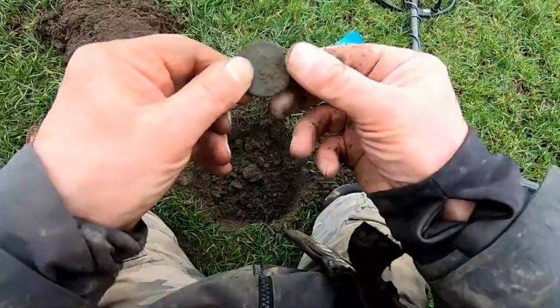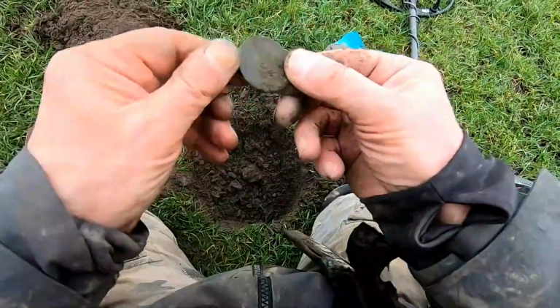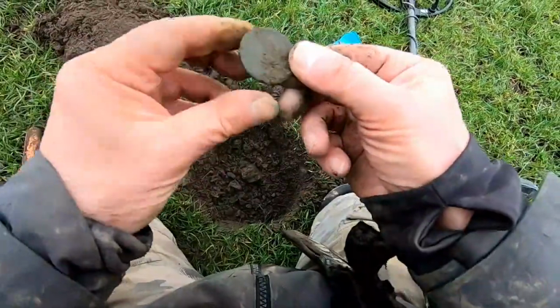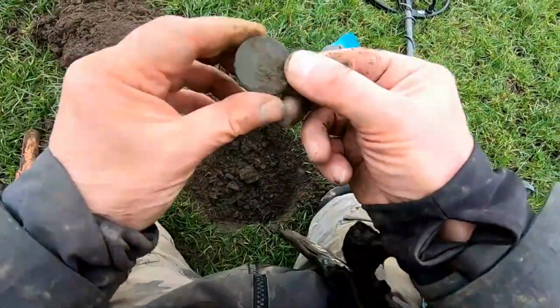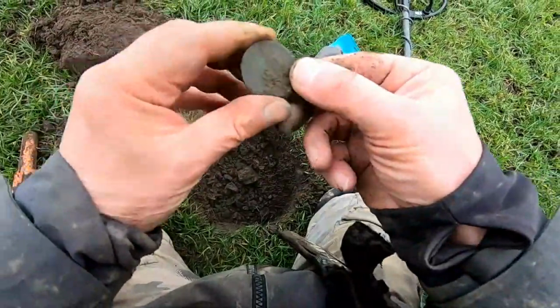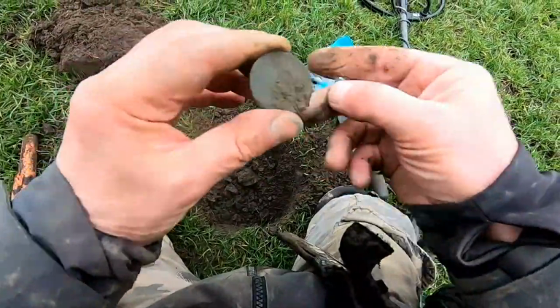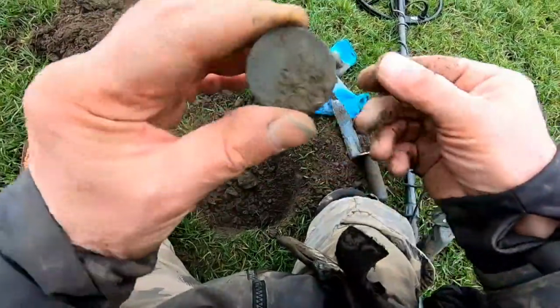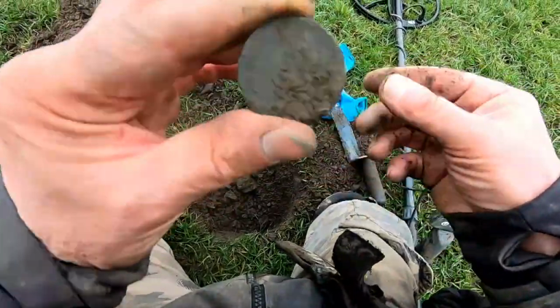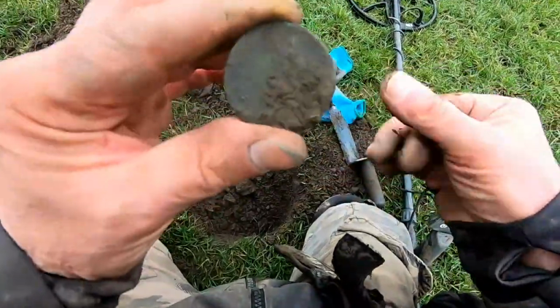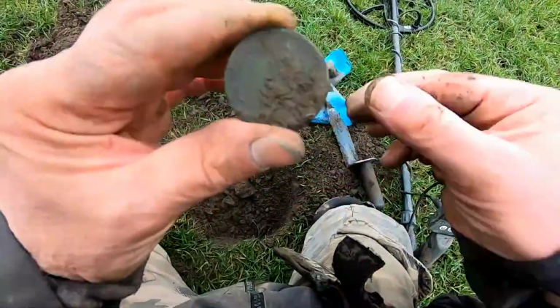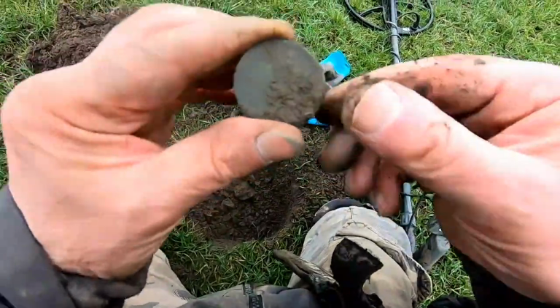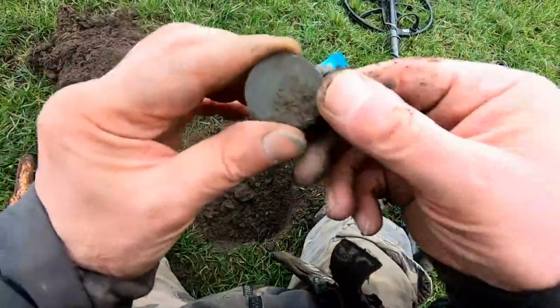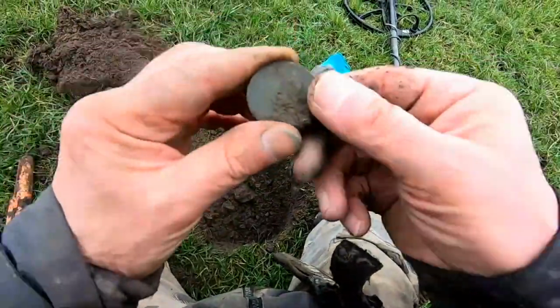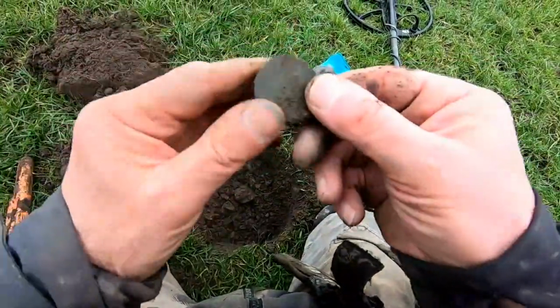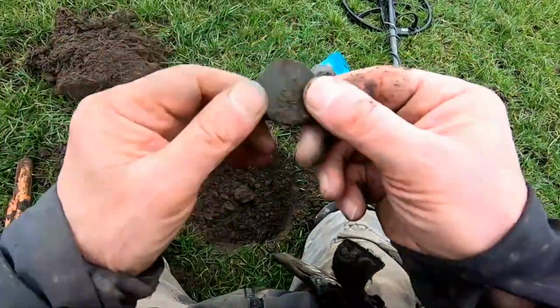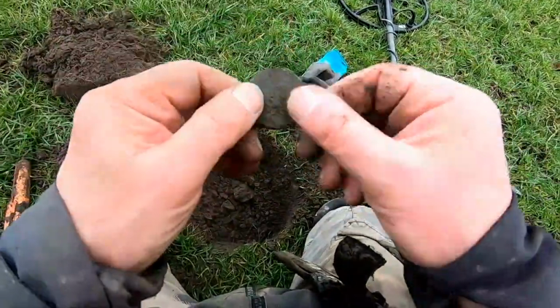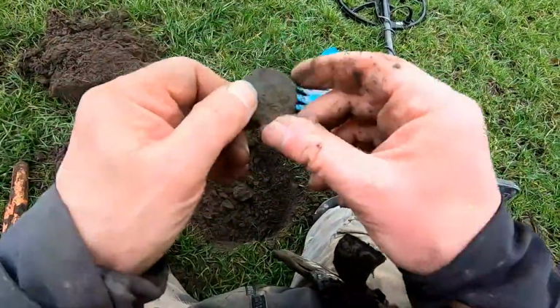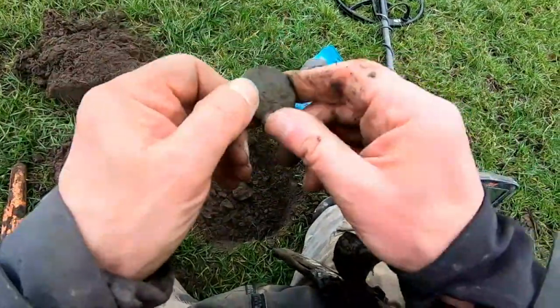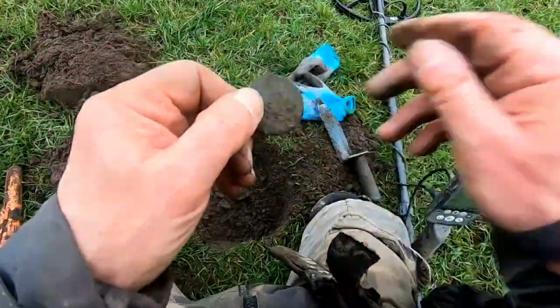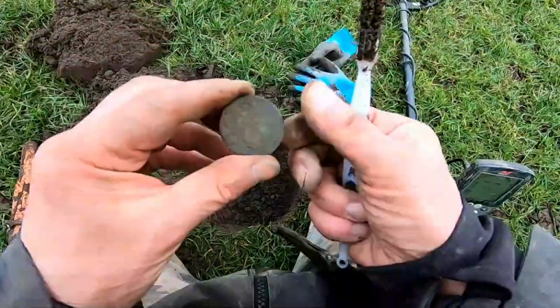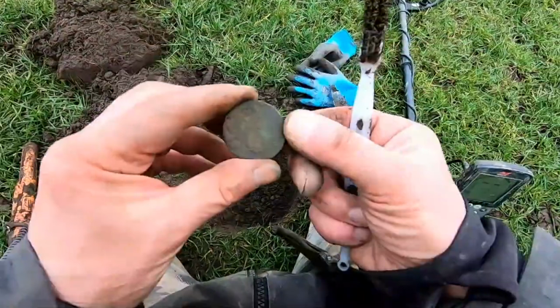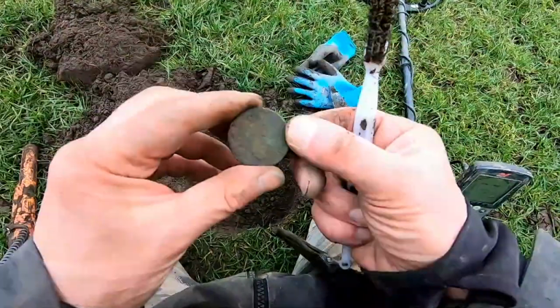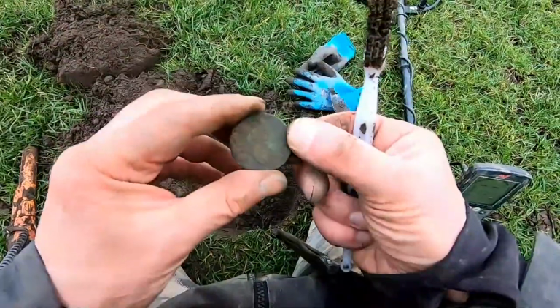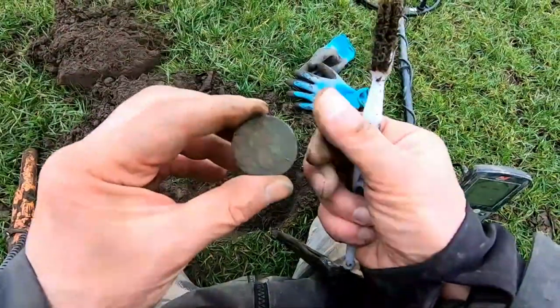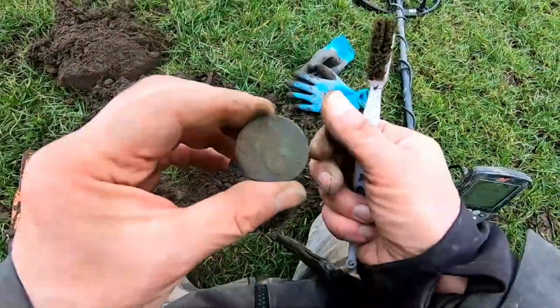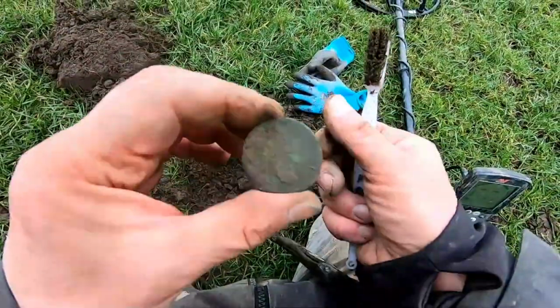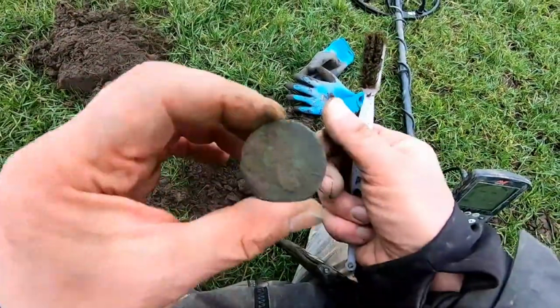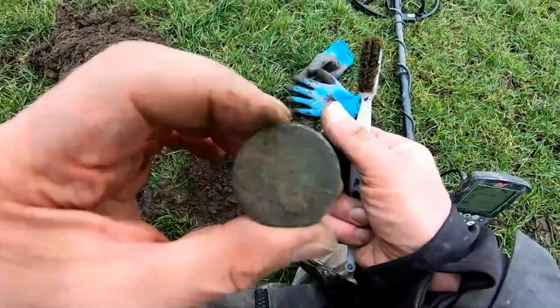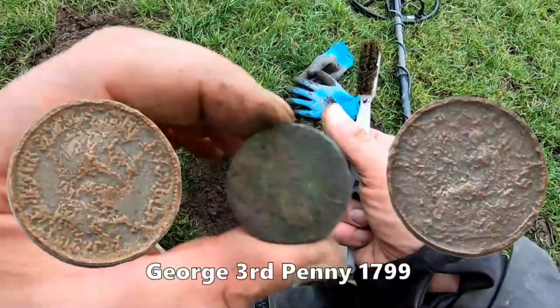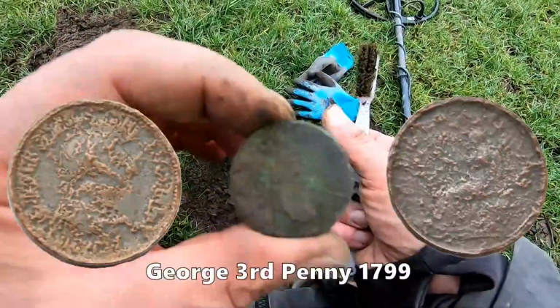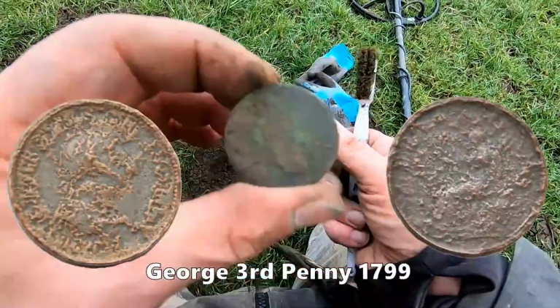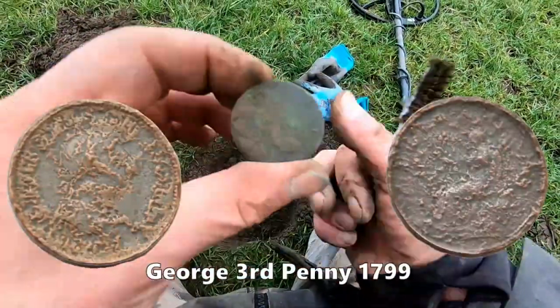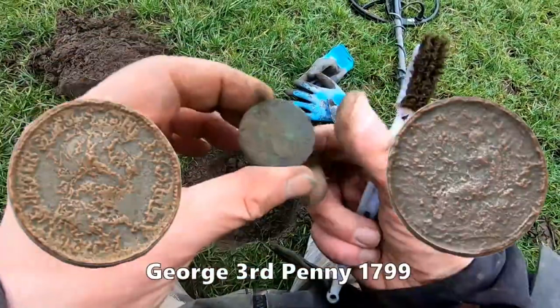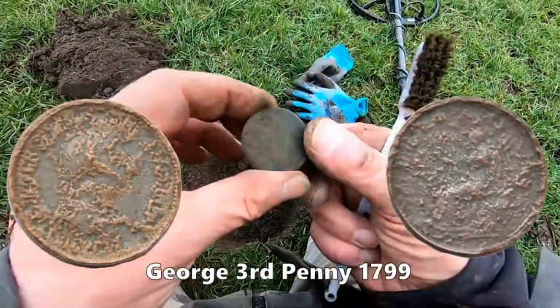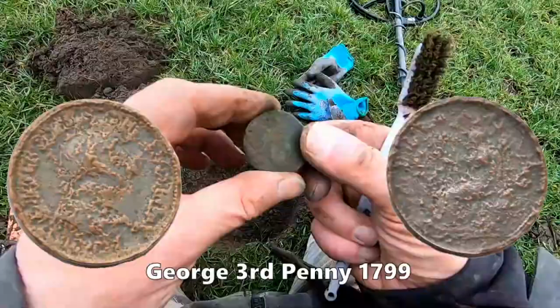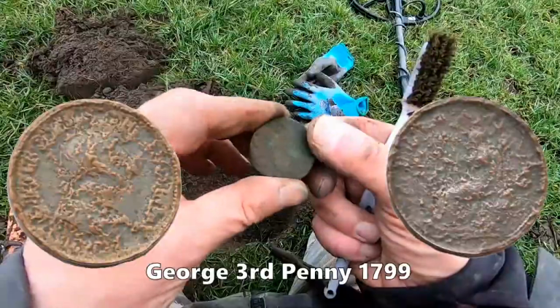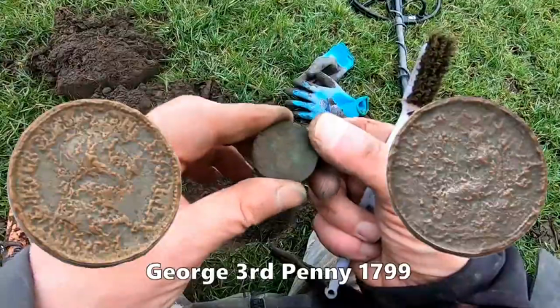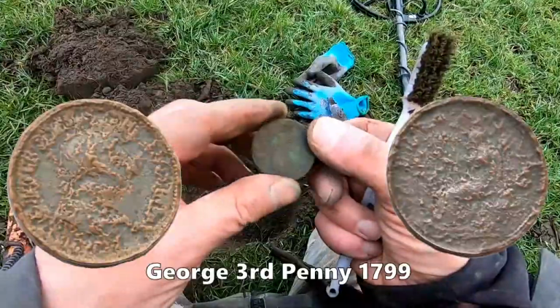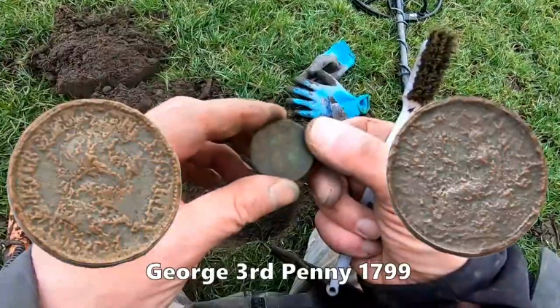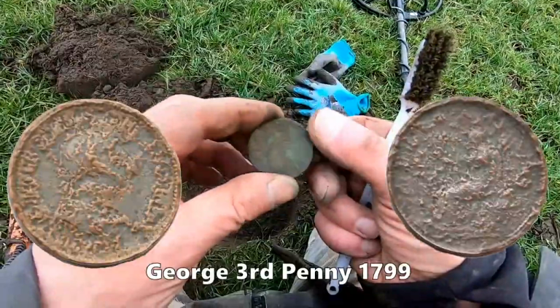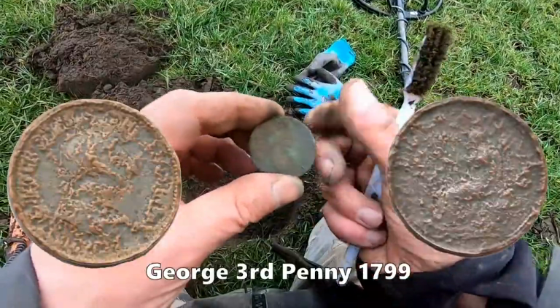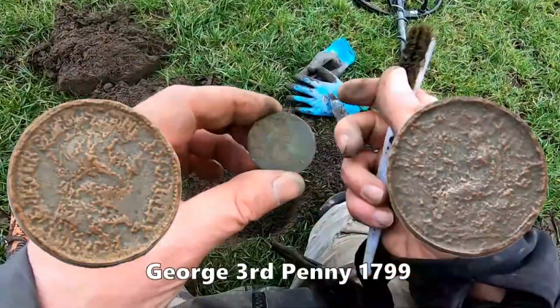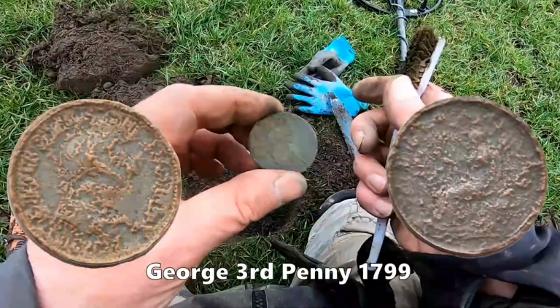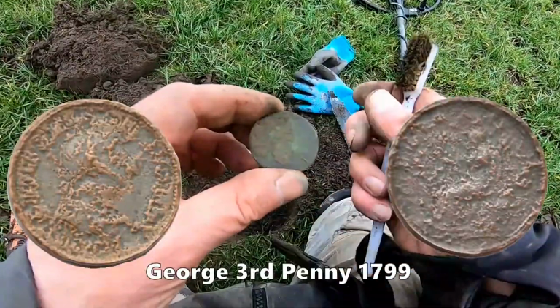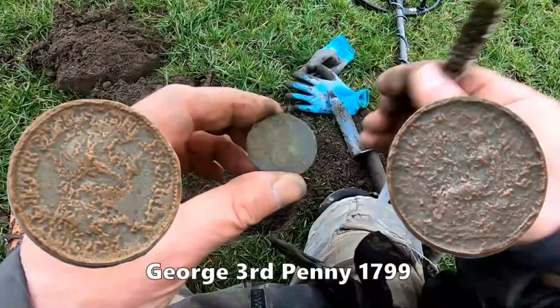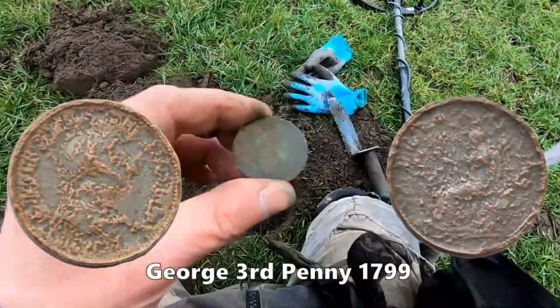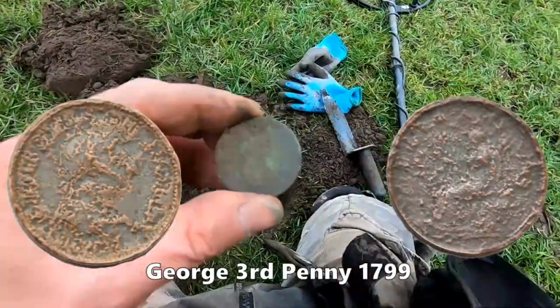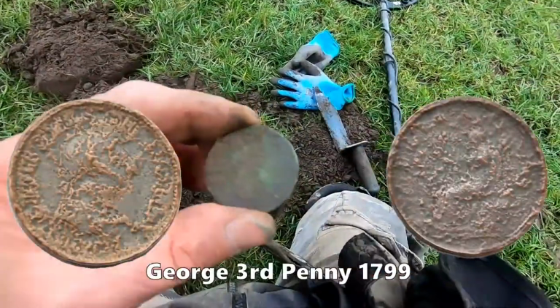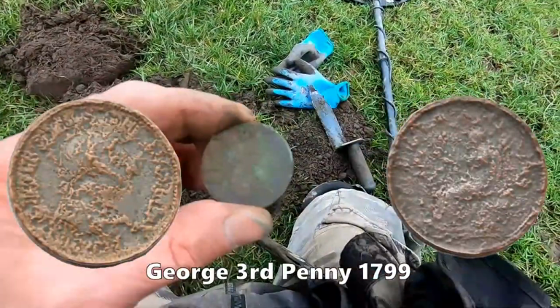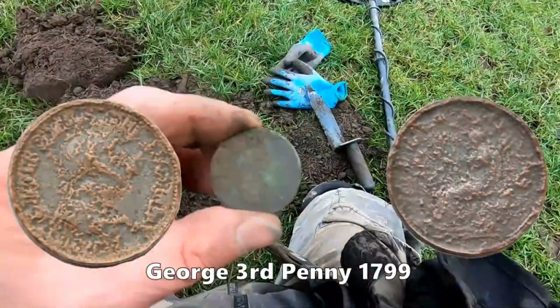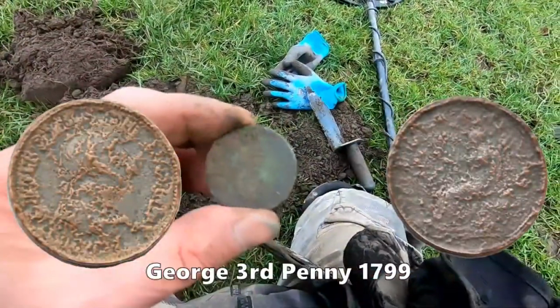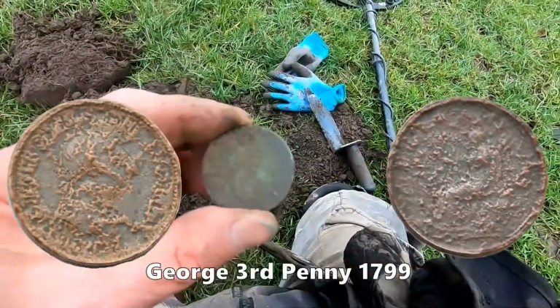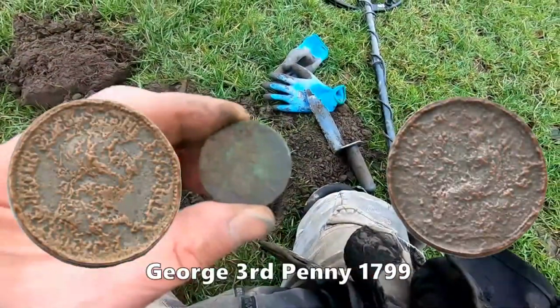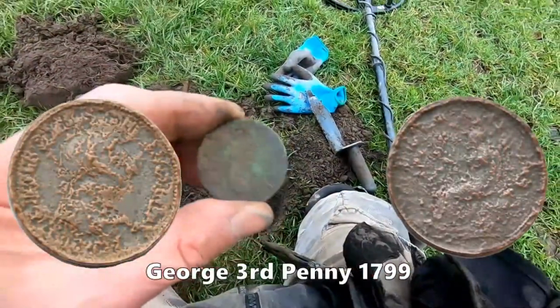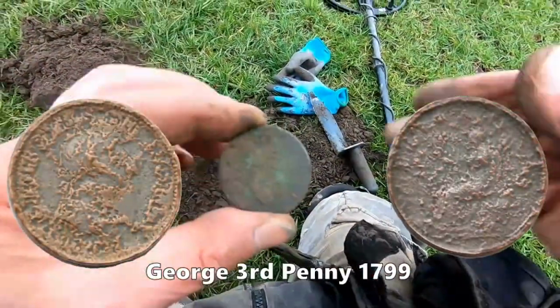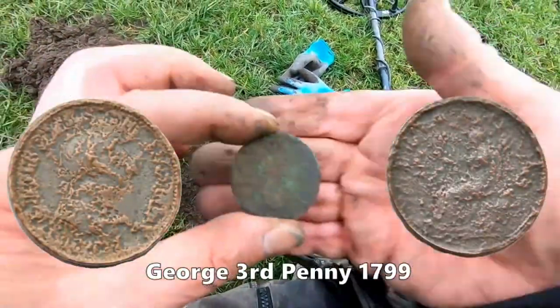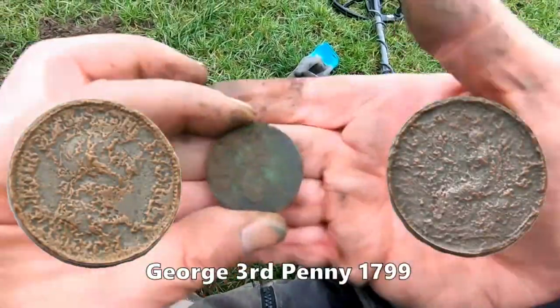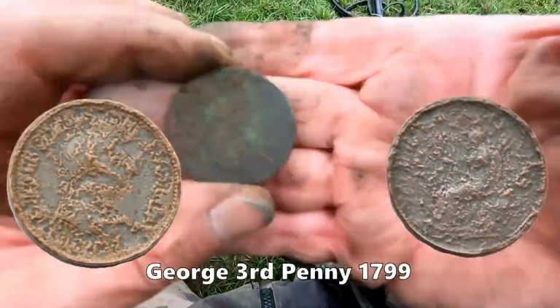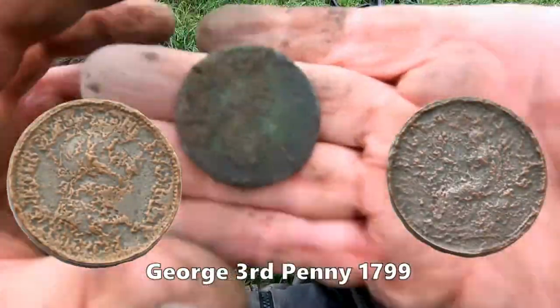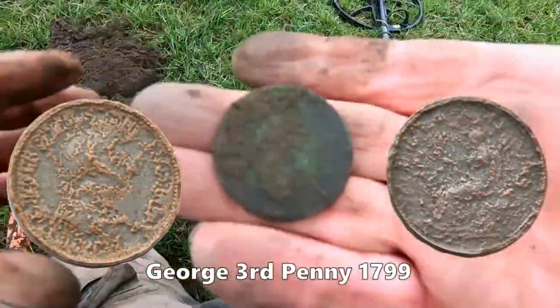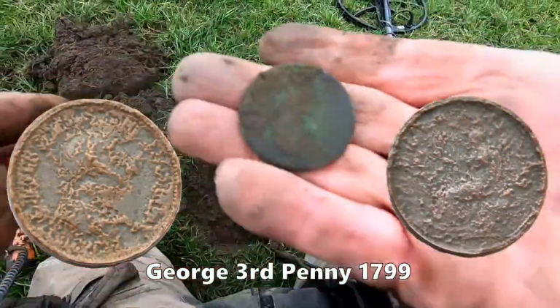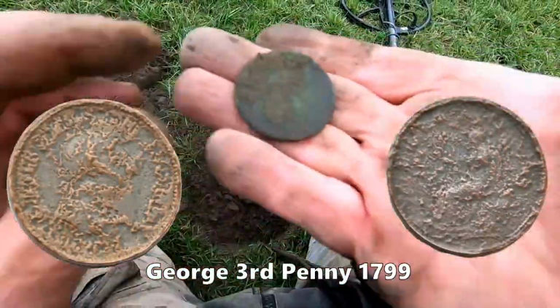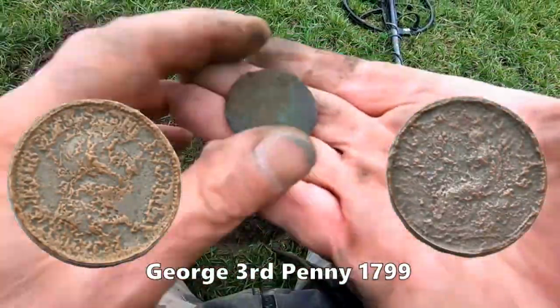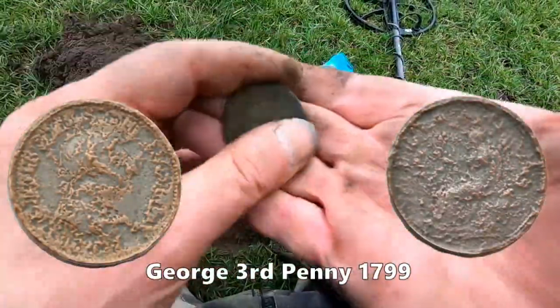That is one big penny. Can't really tell but it will probably be Georgian, some period. That is one big one.